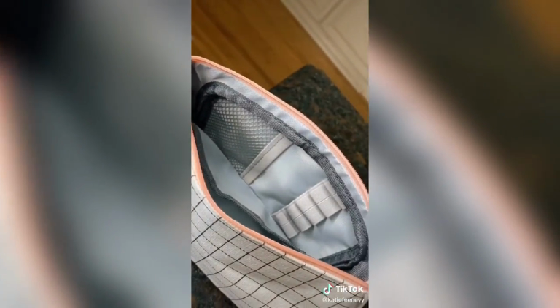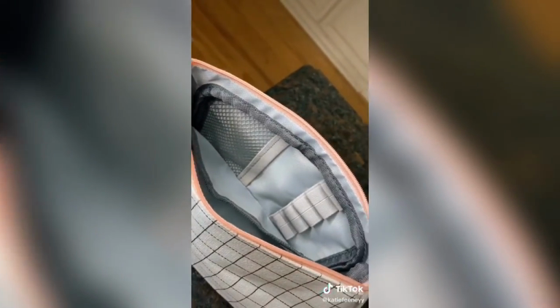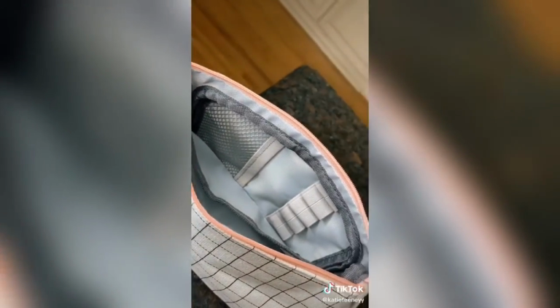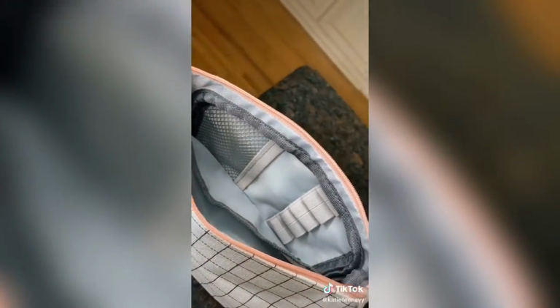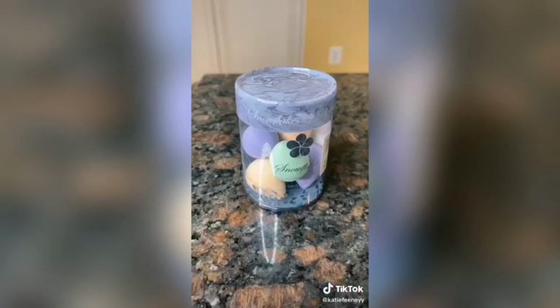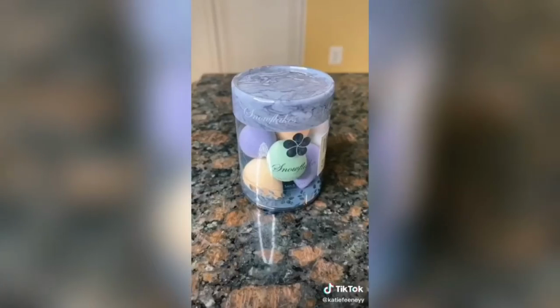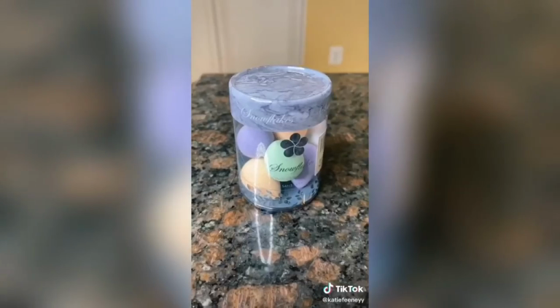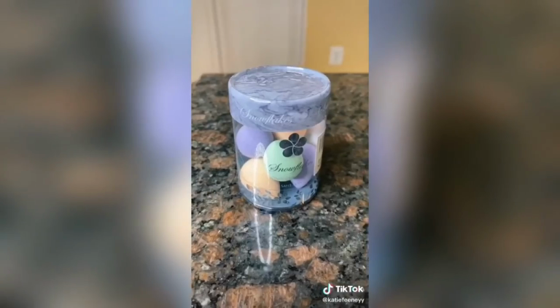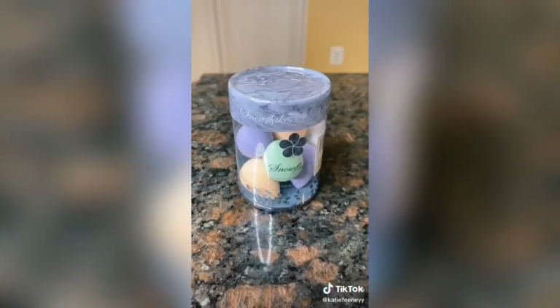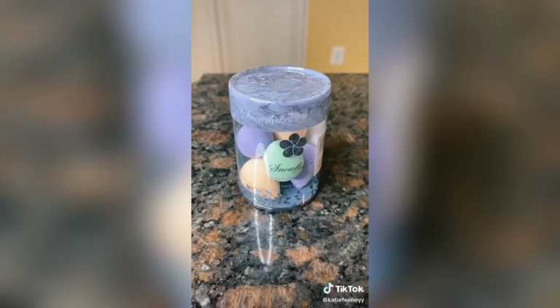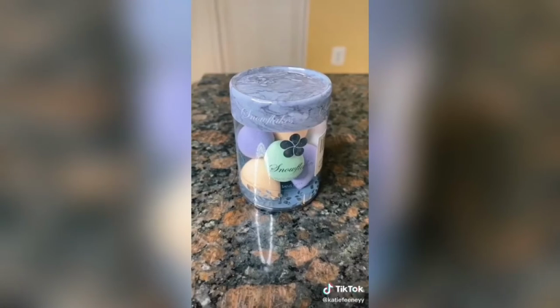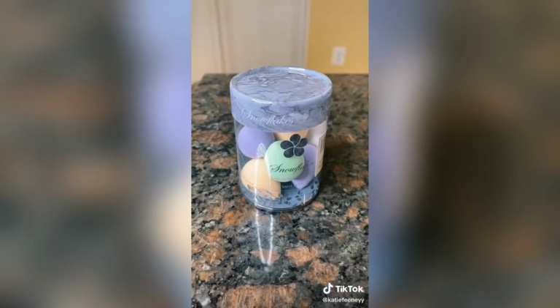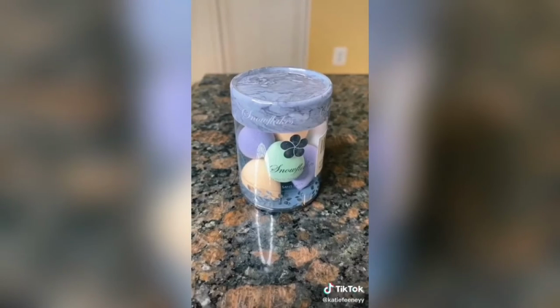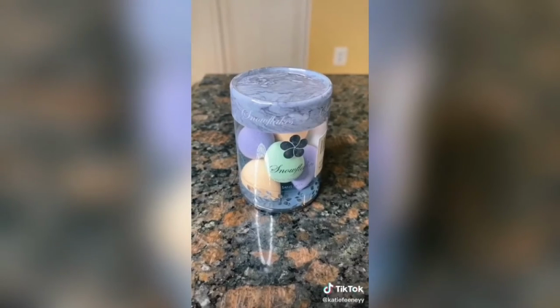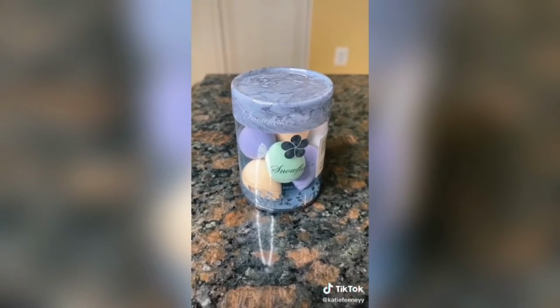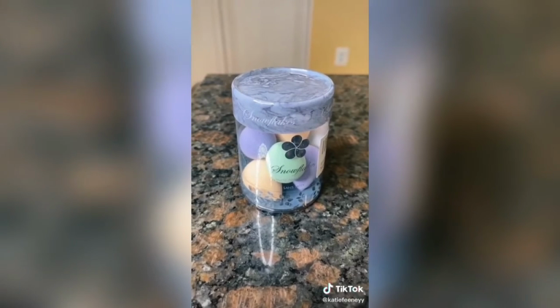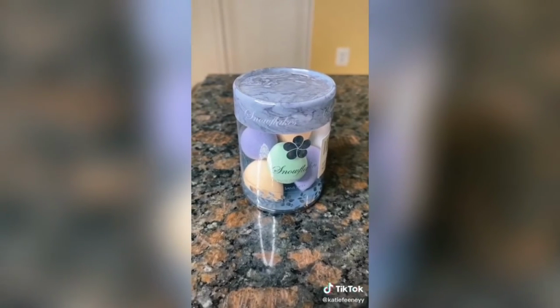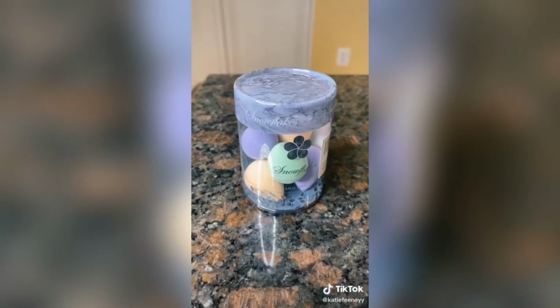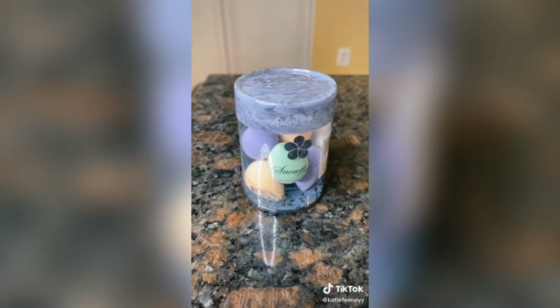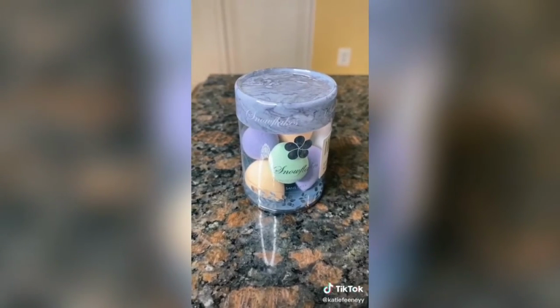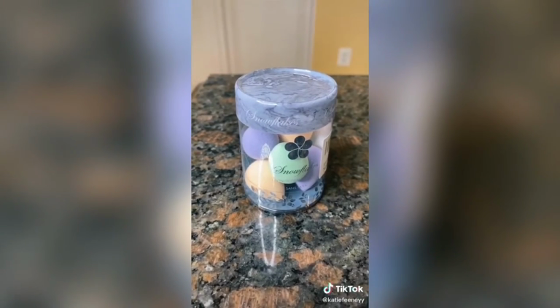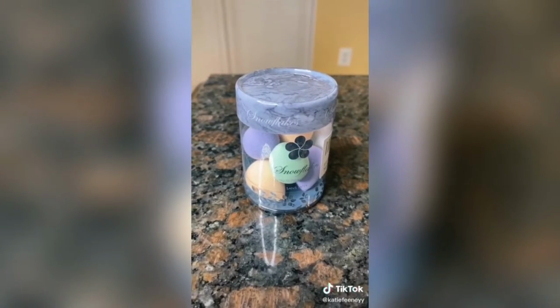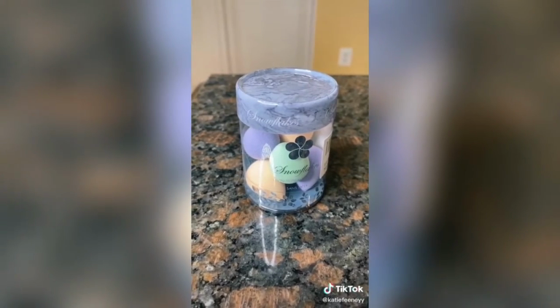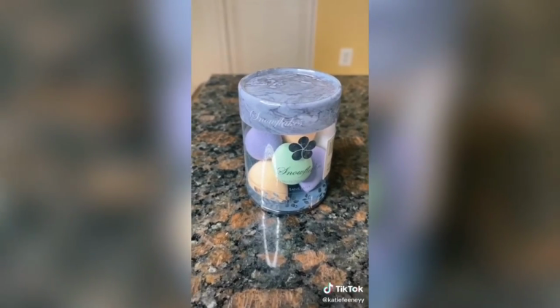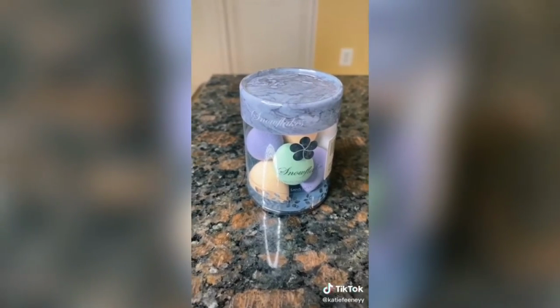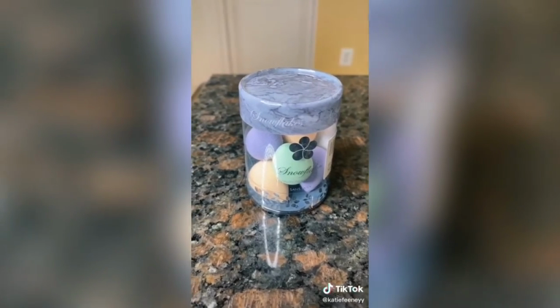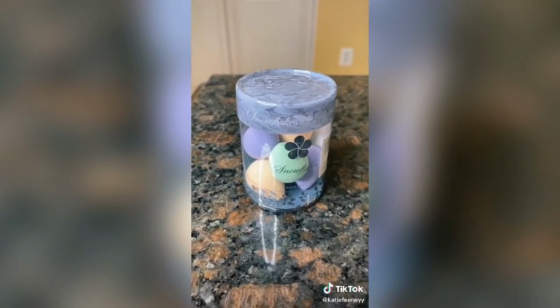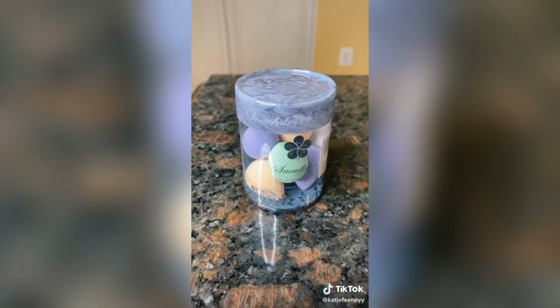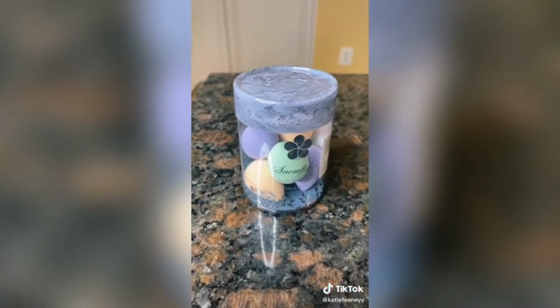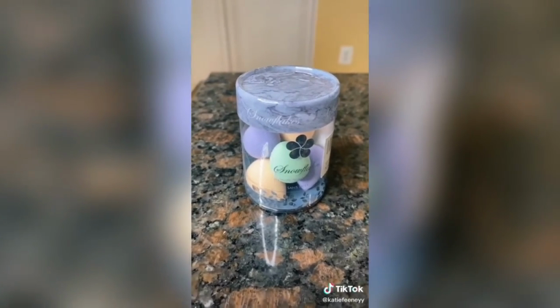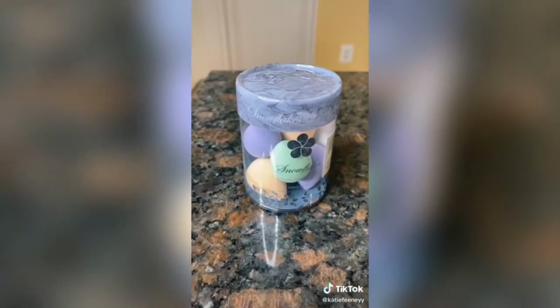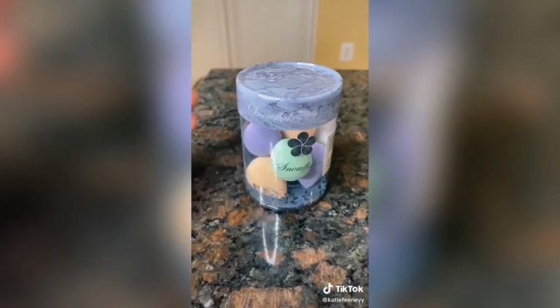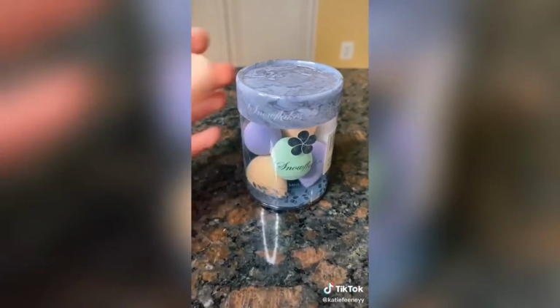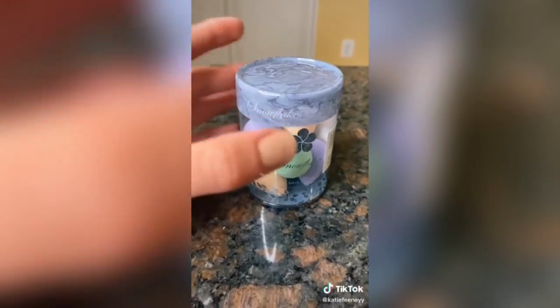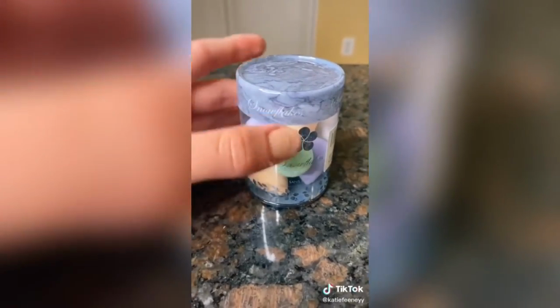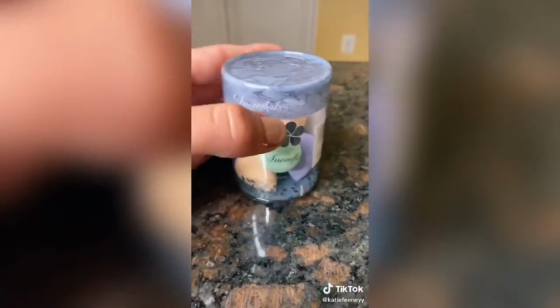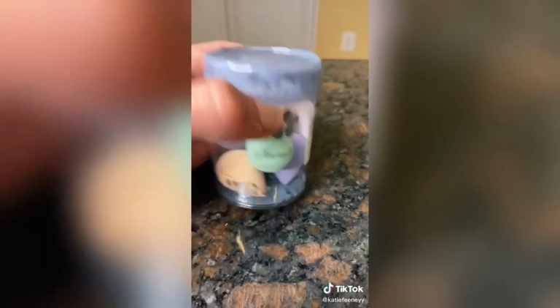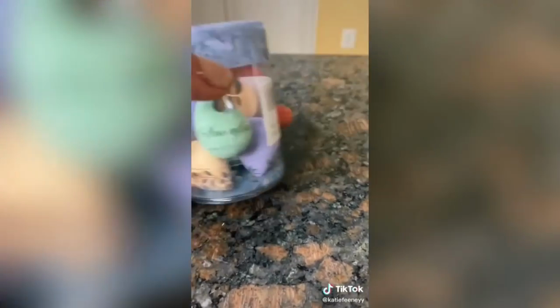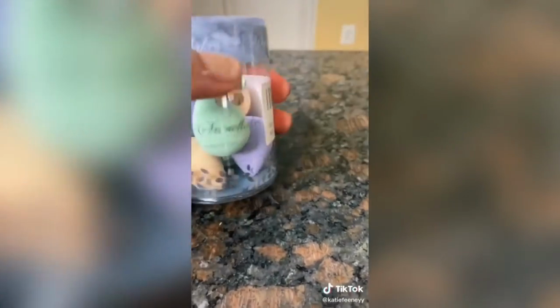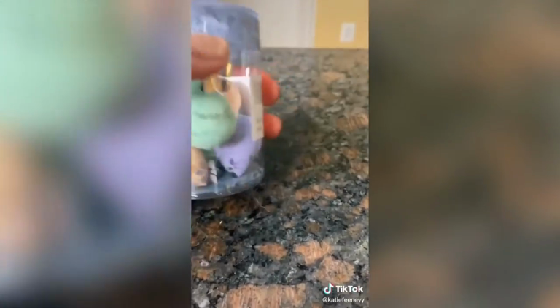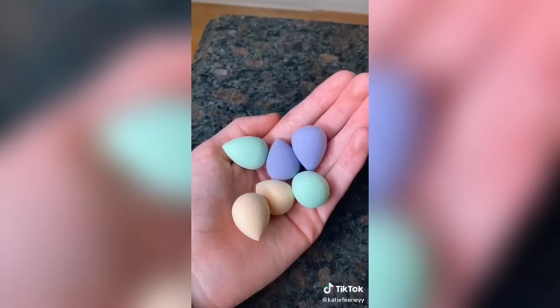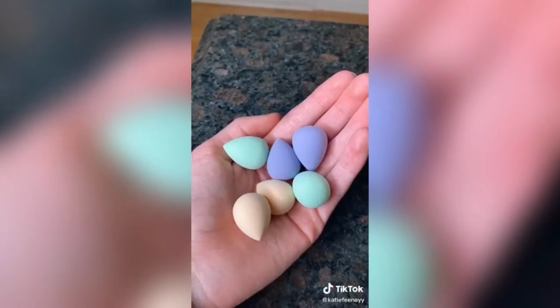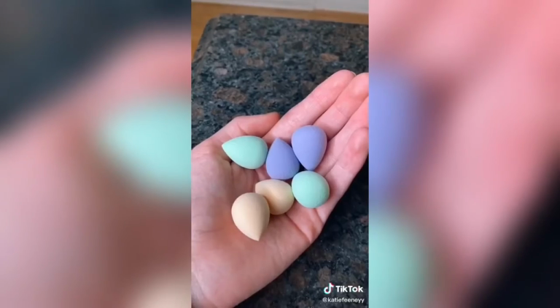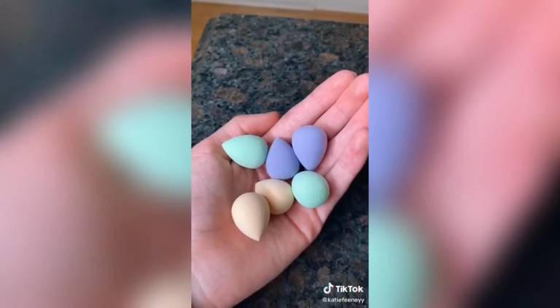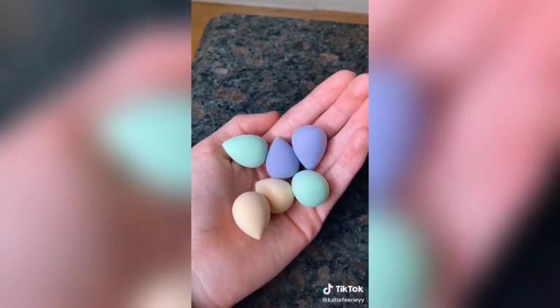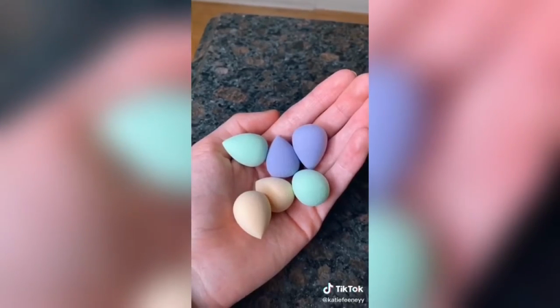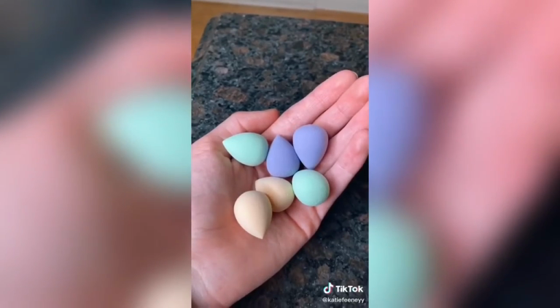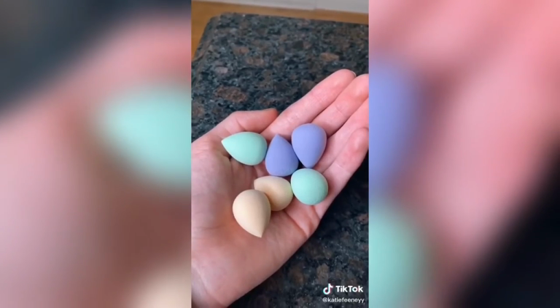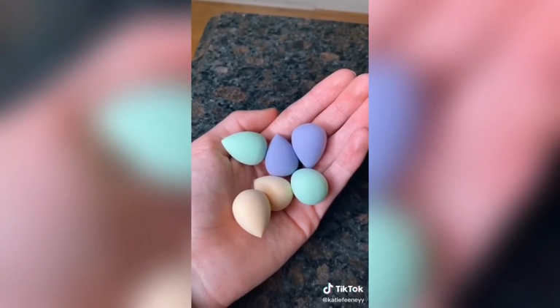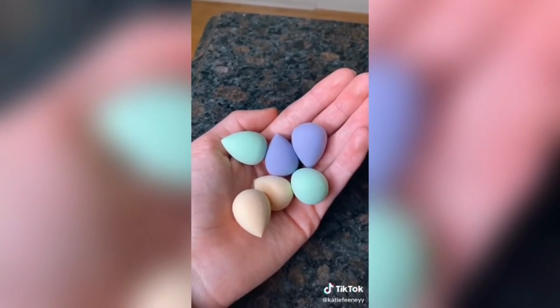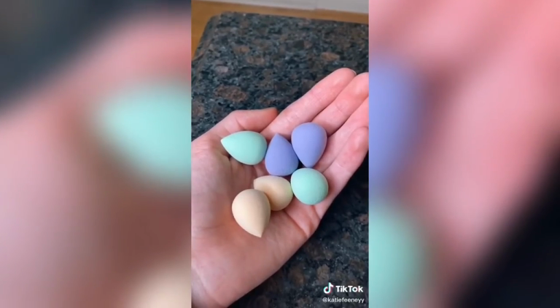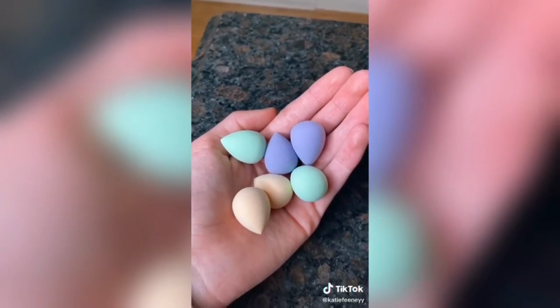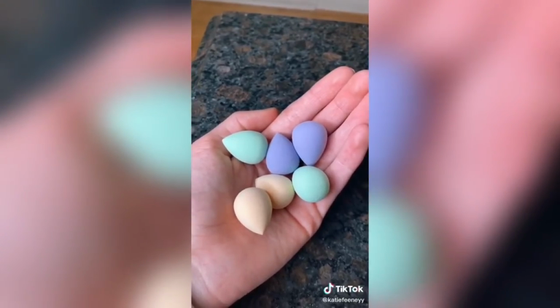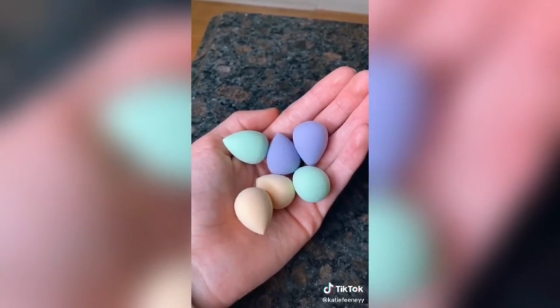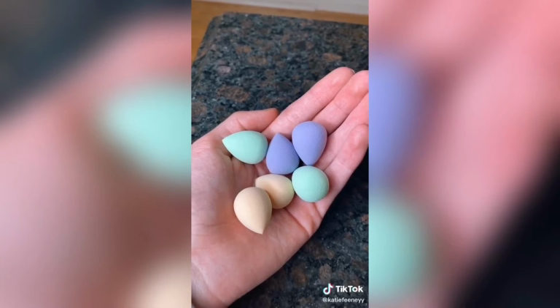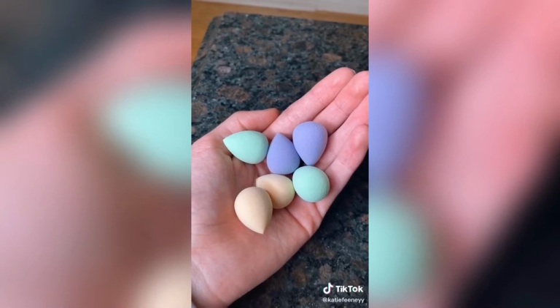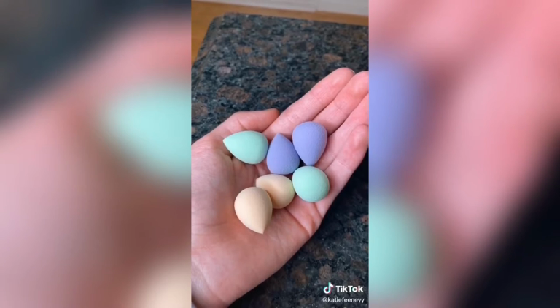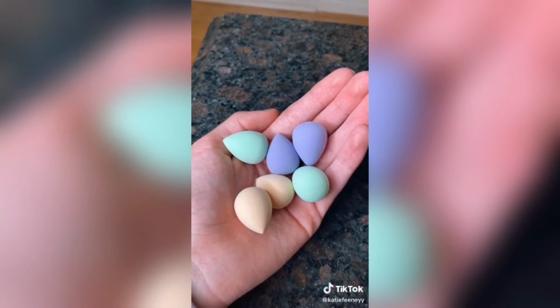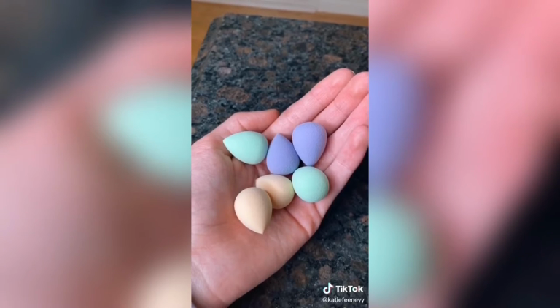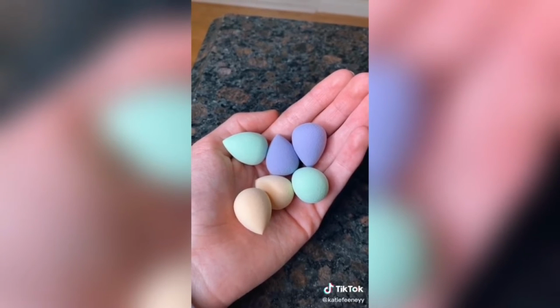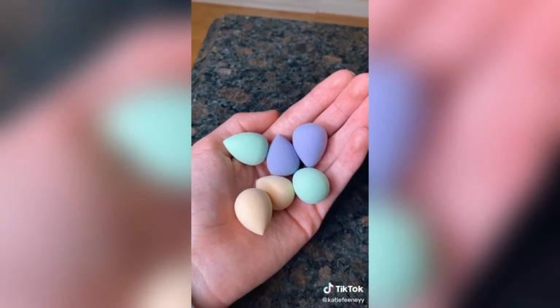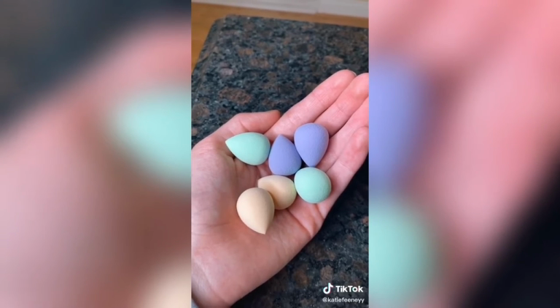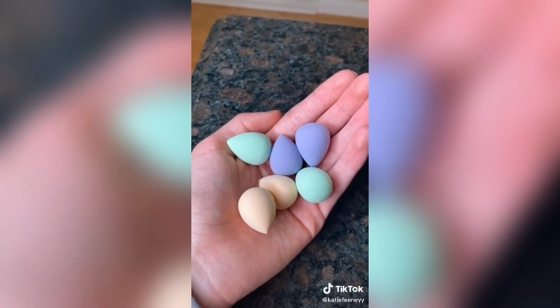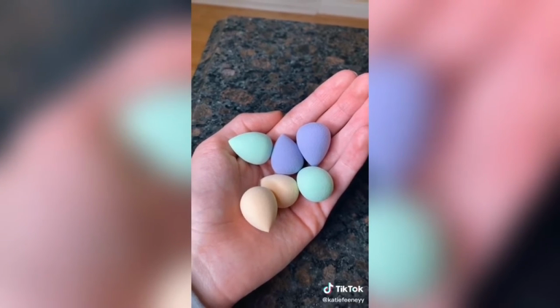The last thing I got are these mini beauty blenders which are perfect for travel or on-the-go touch-ups. I actually meant to show this in my last Amazon haul but they just came.